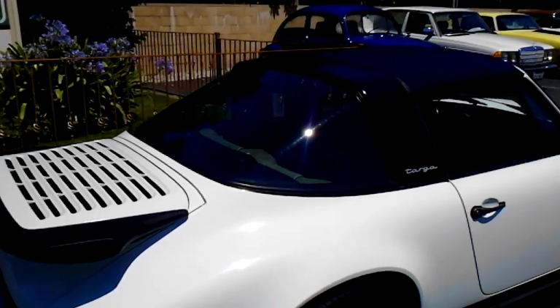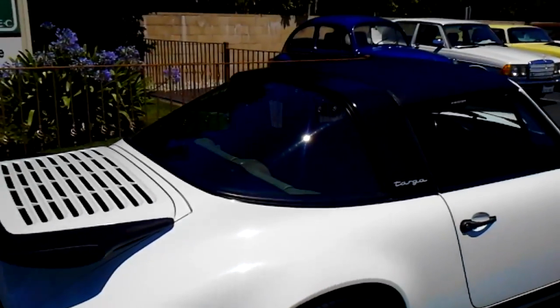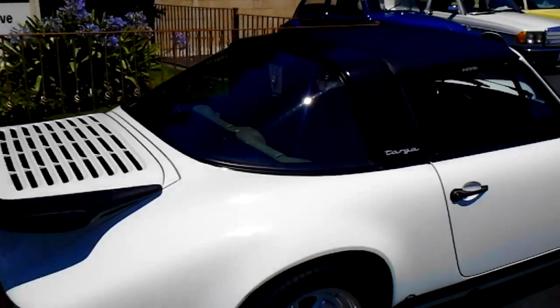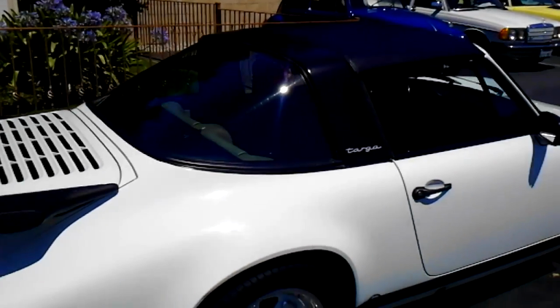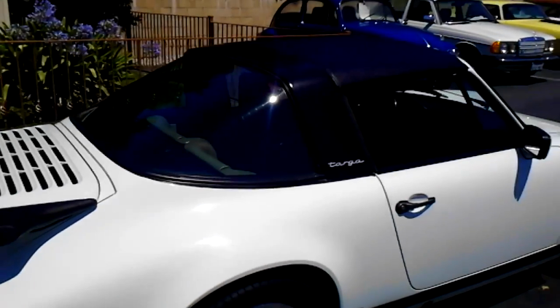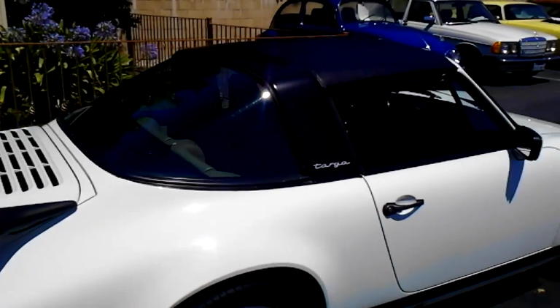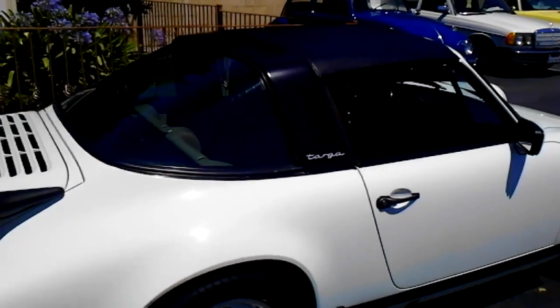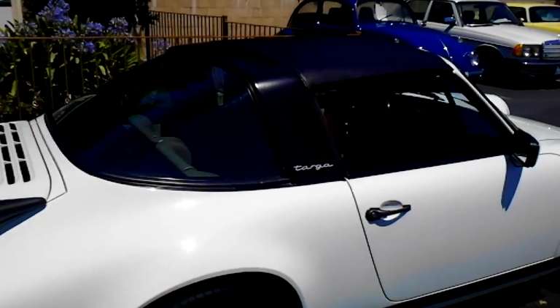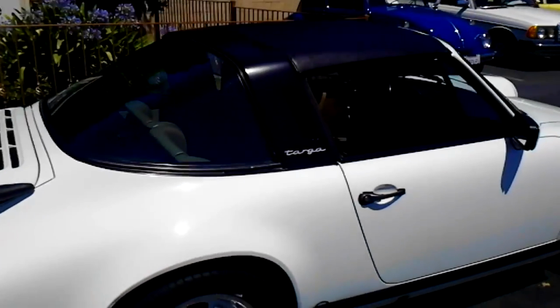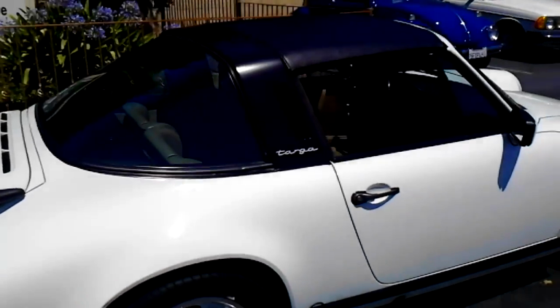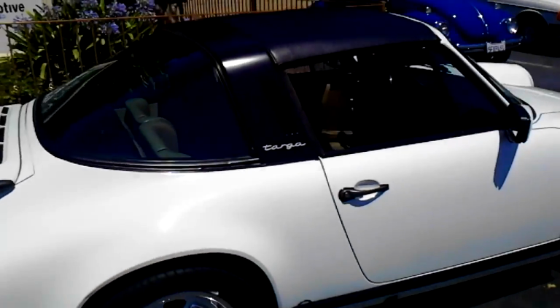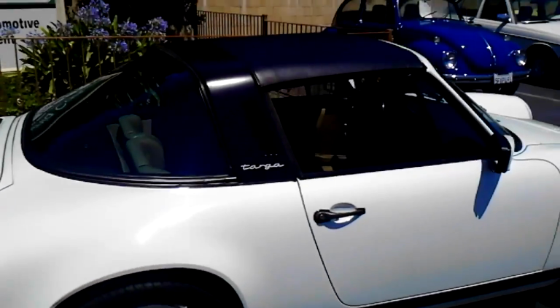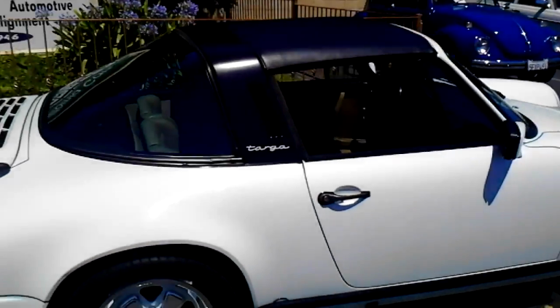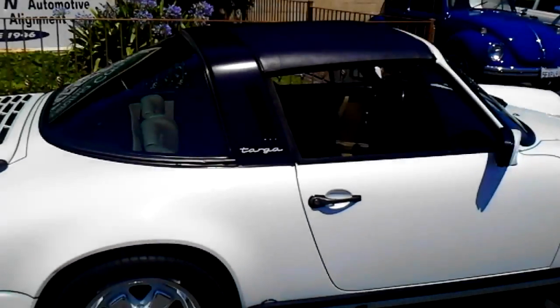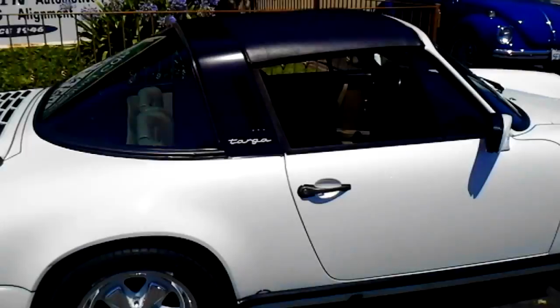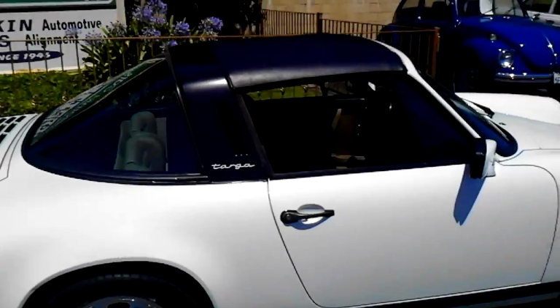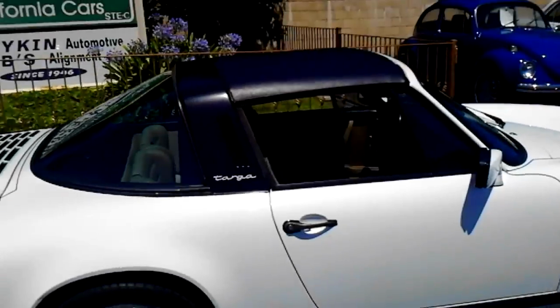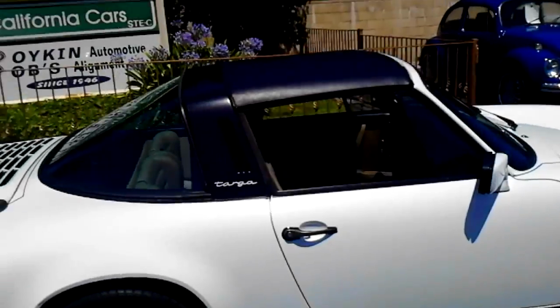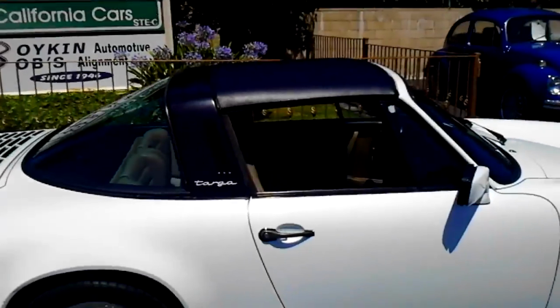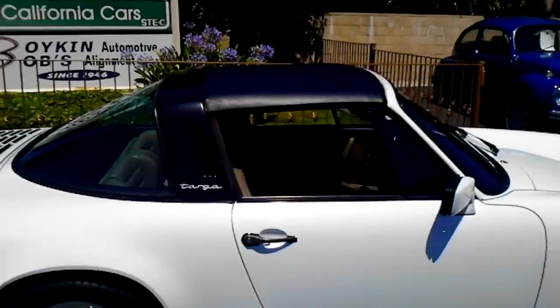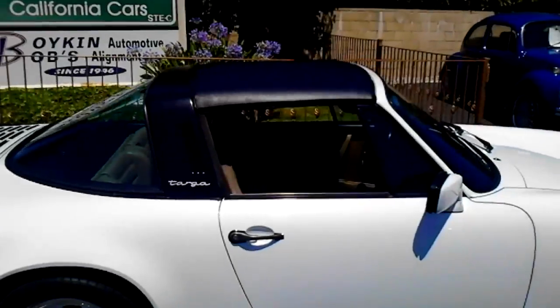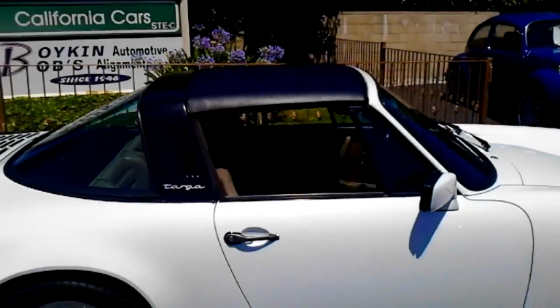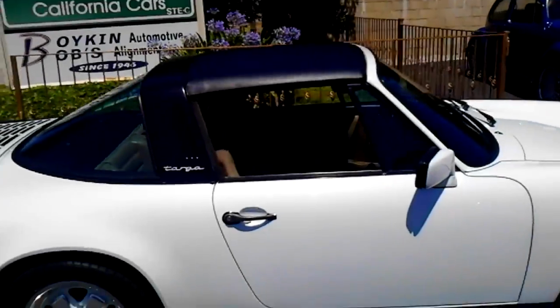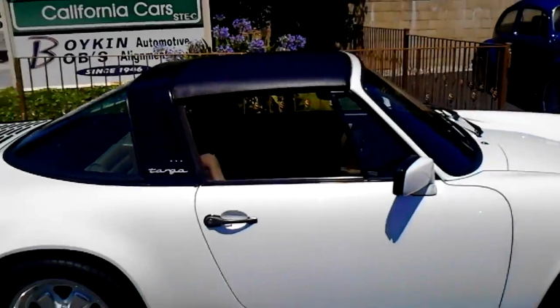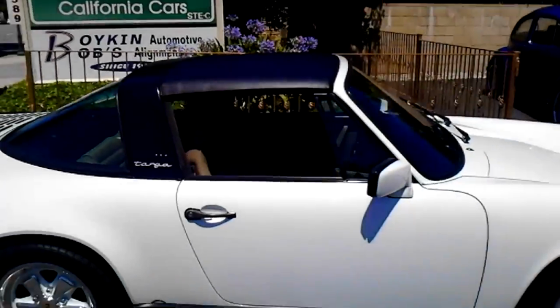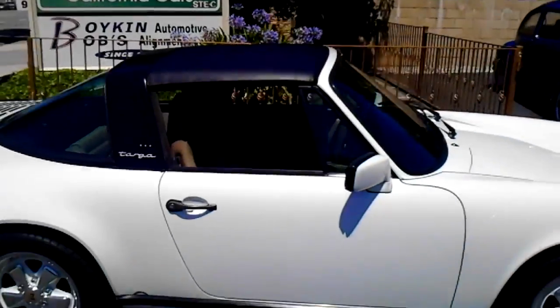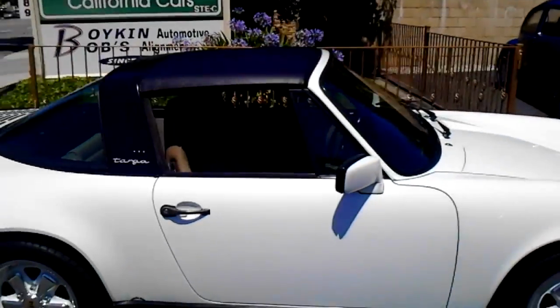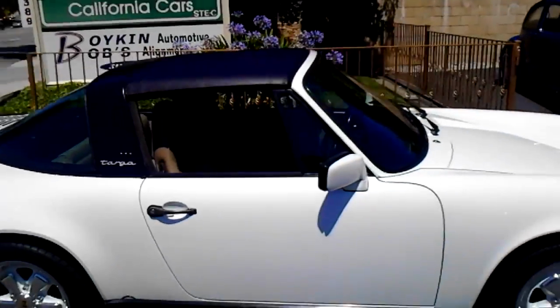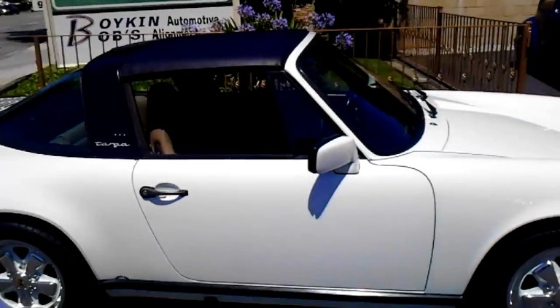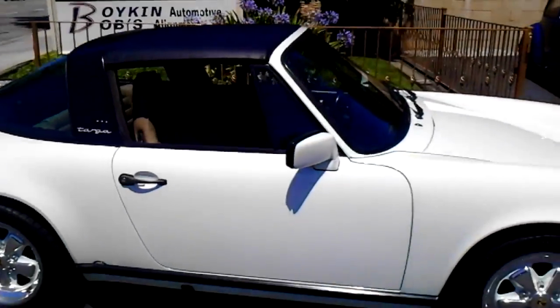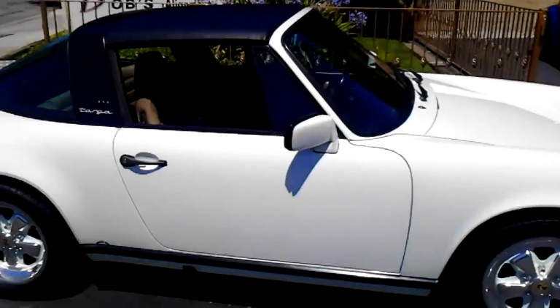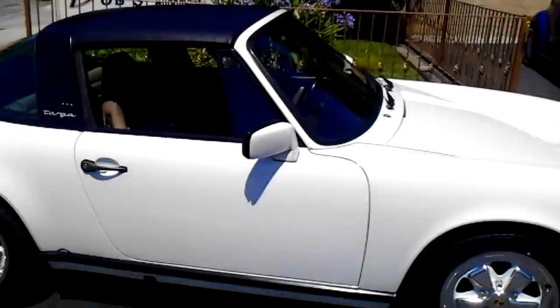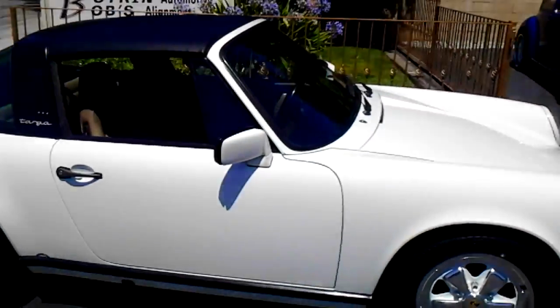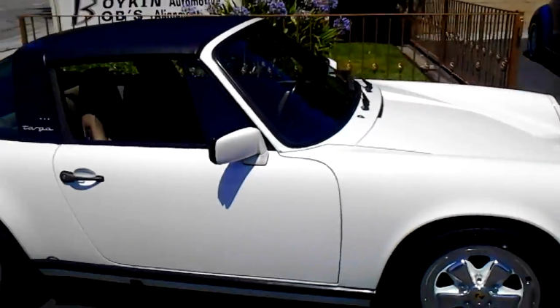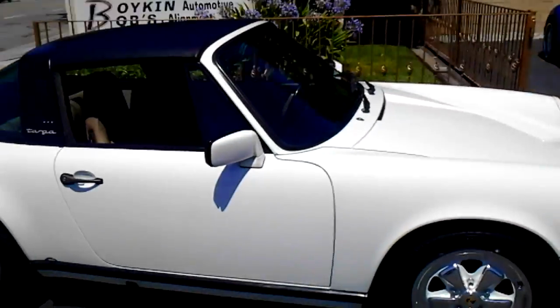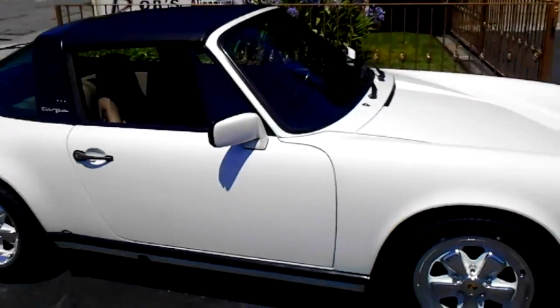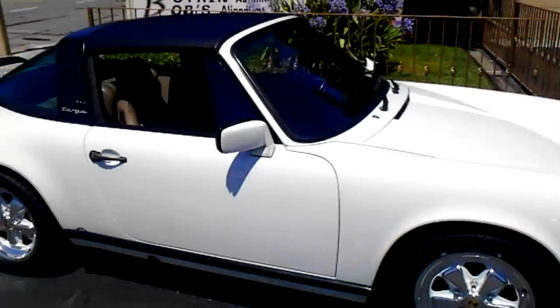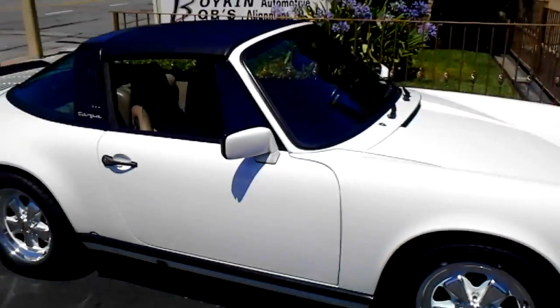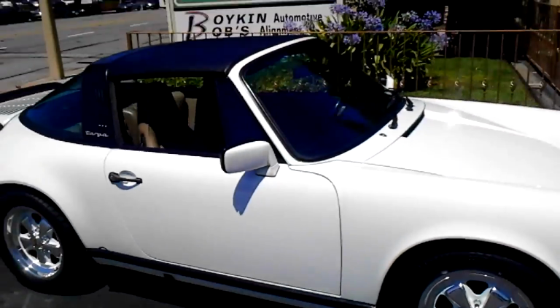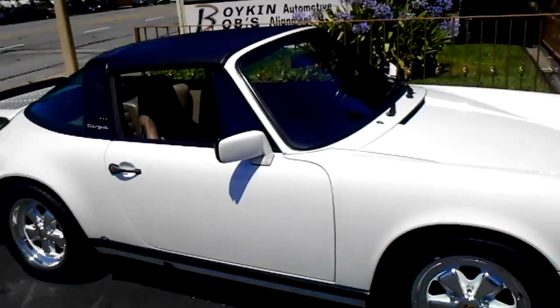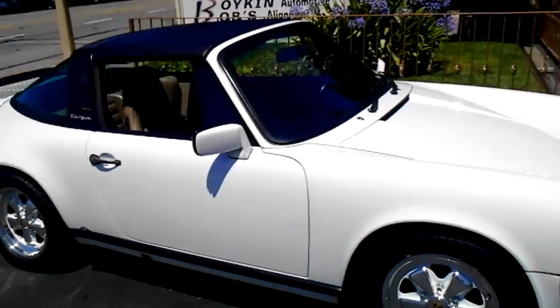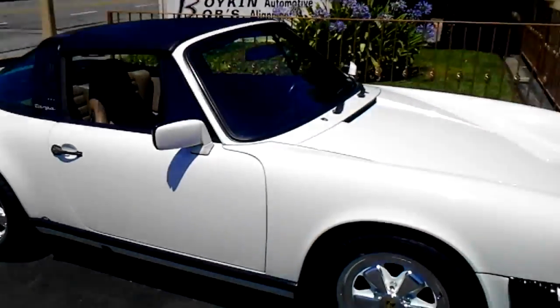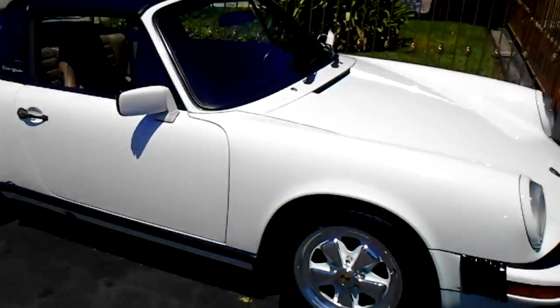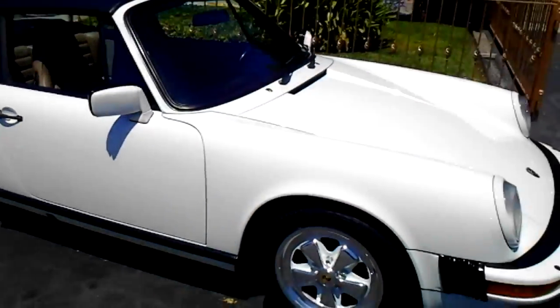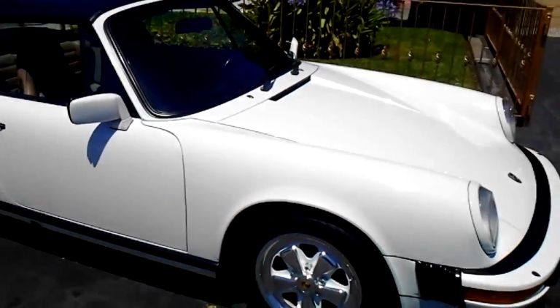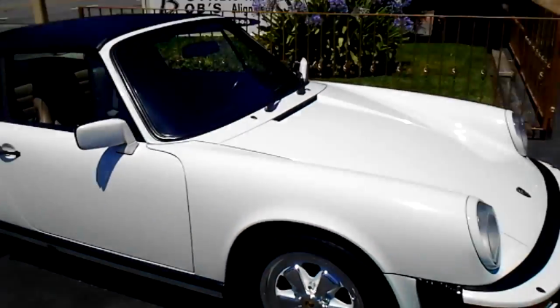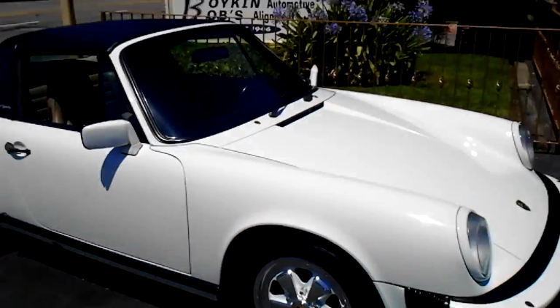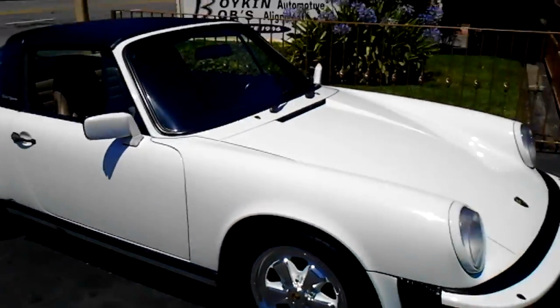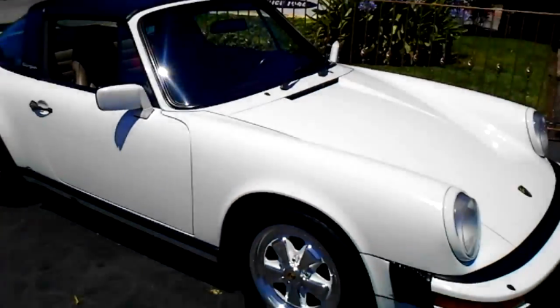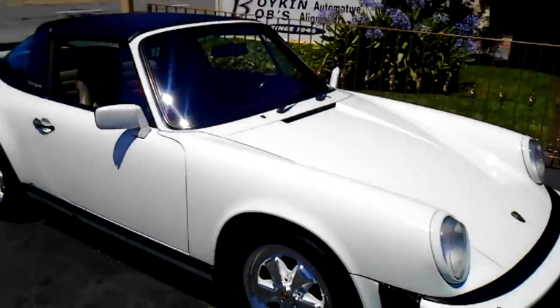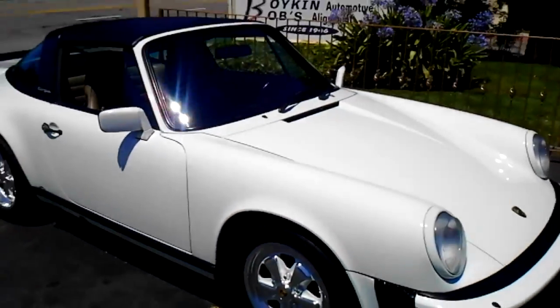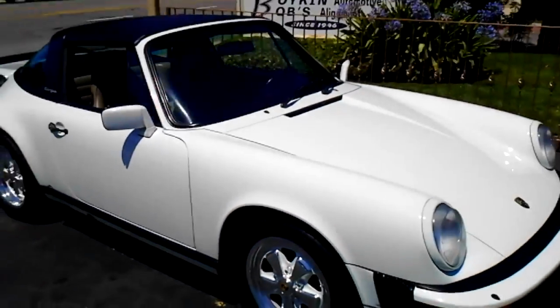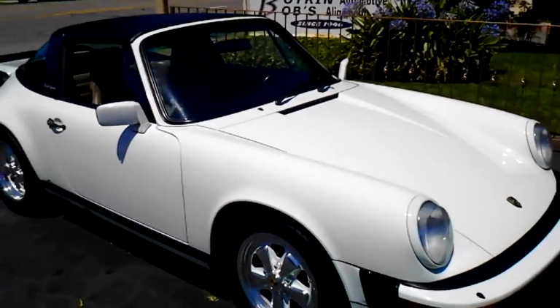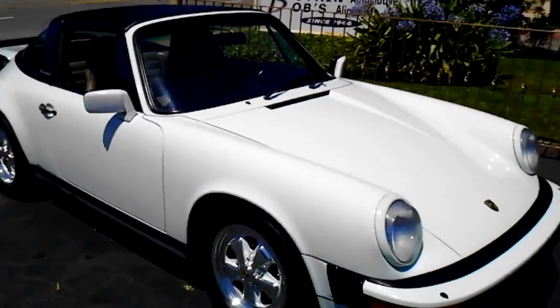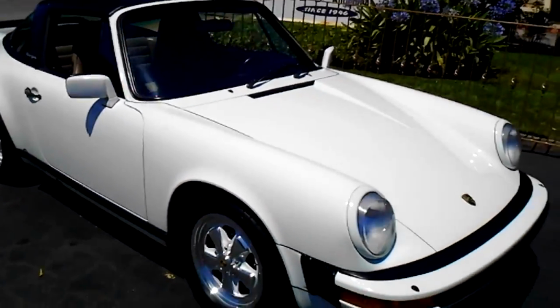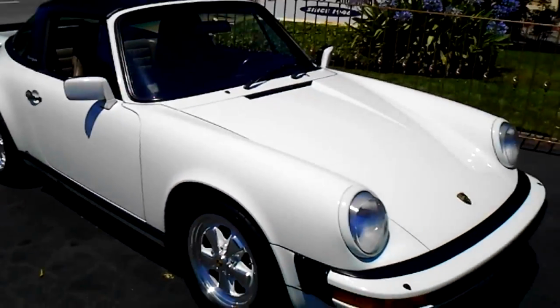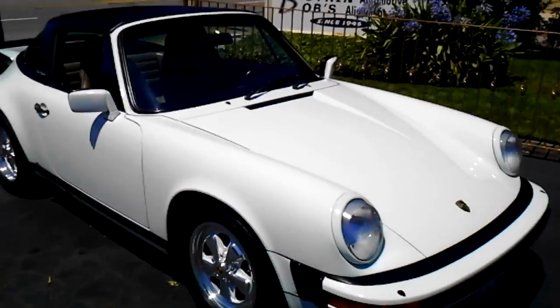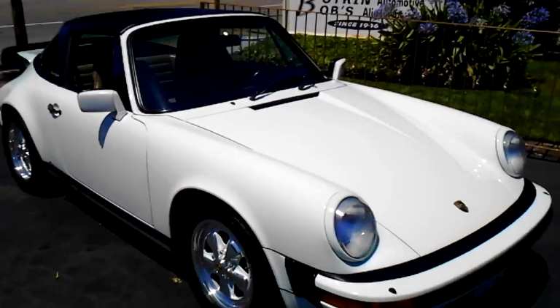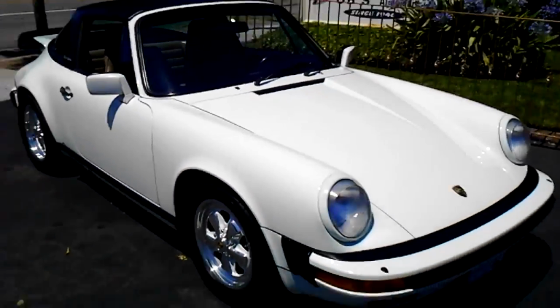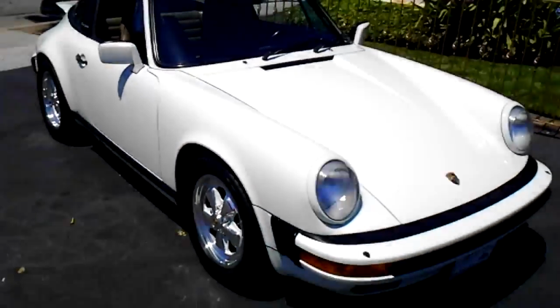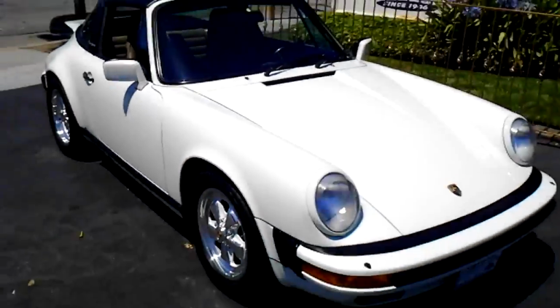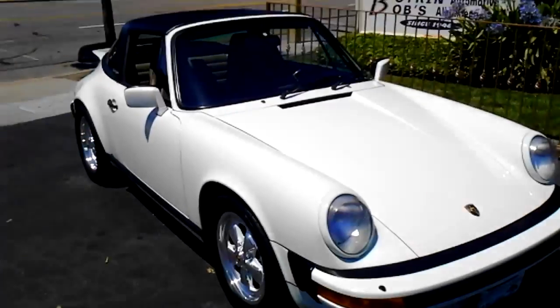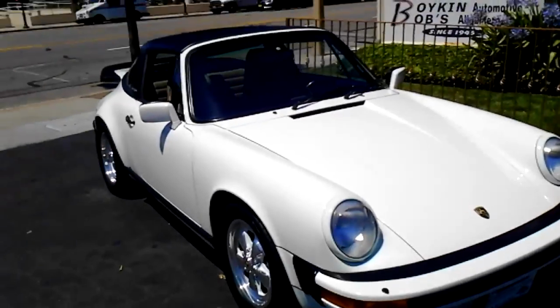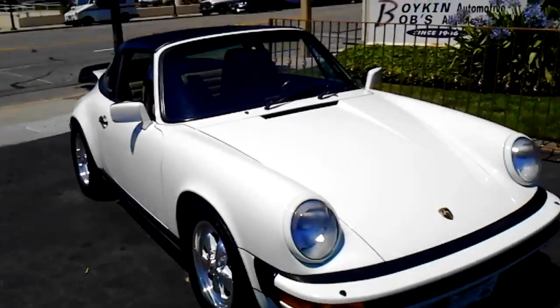Here's a shot with the Targa Top on. I guess once in a while you'll need that.